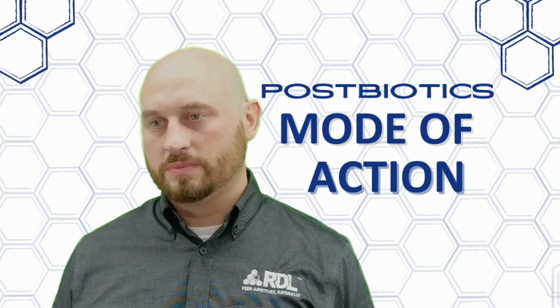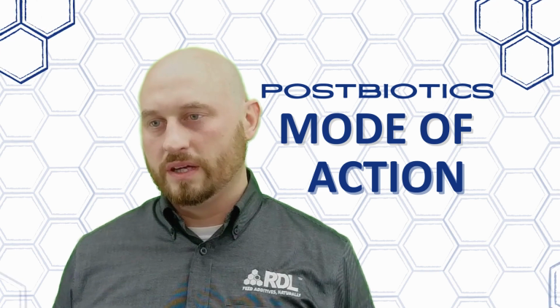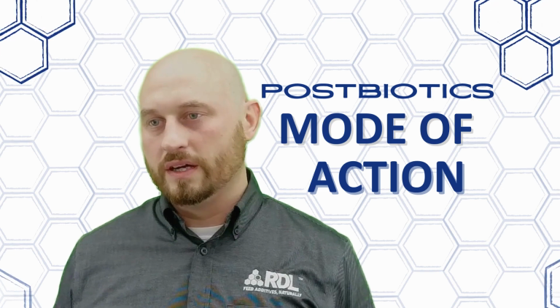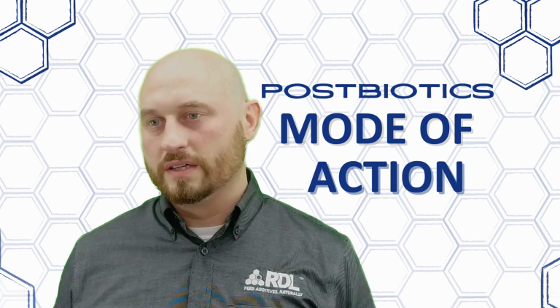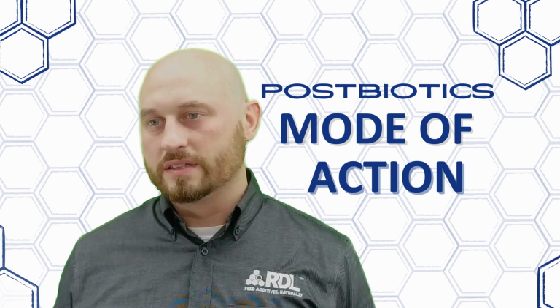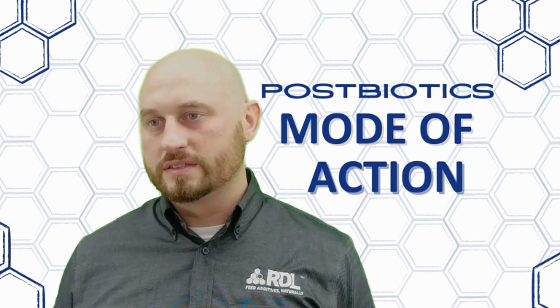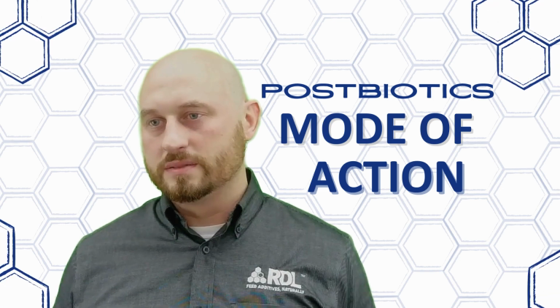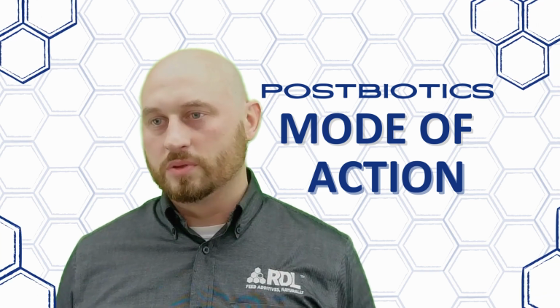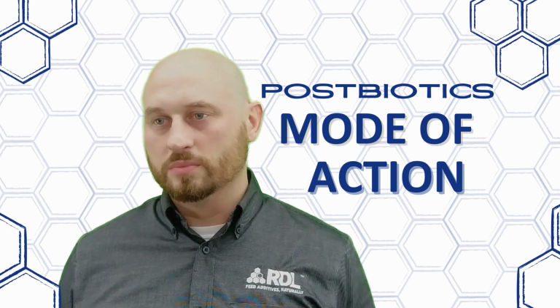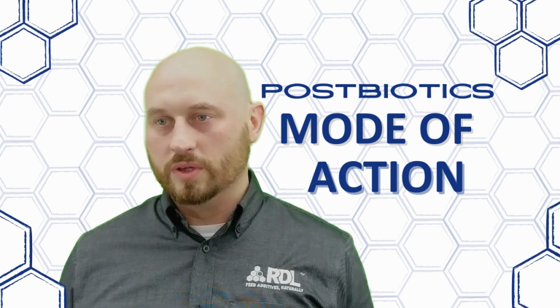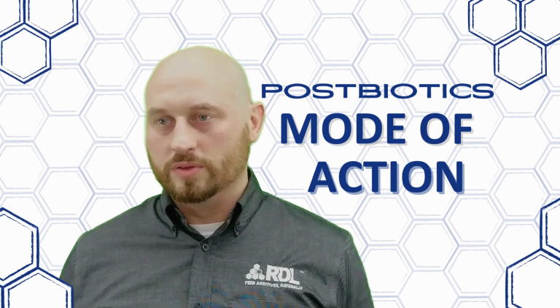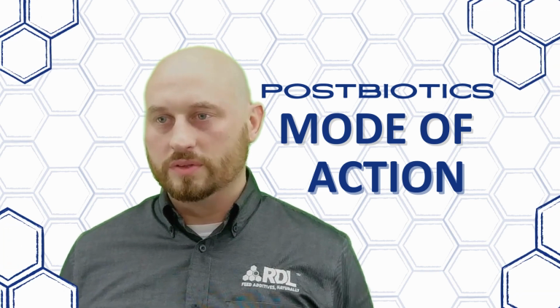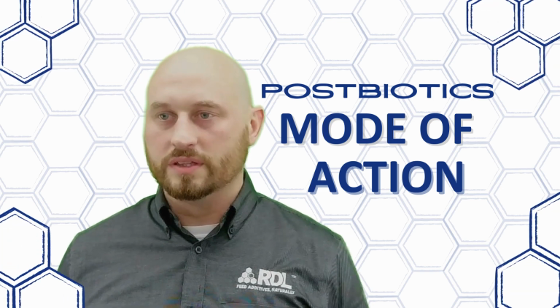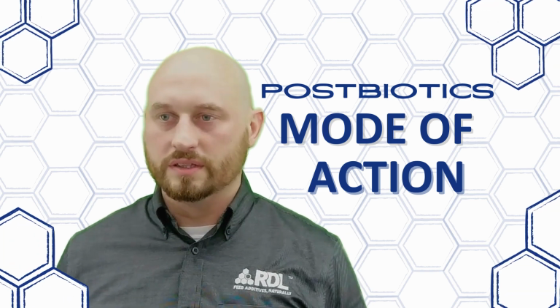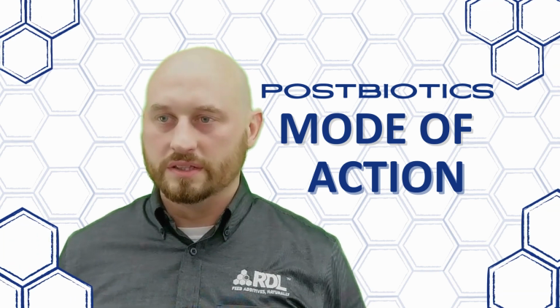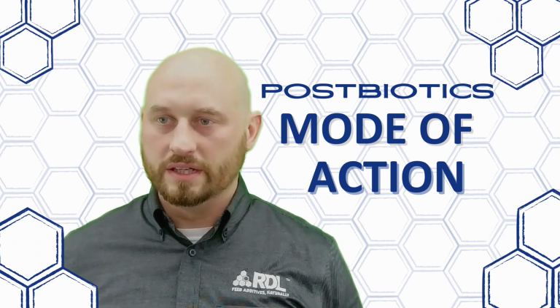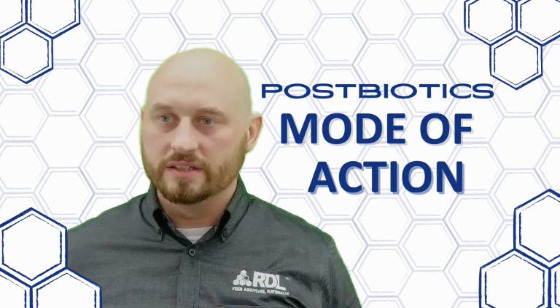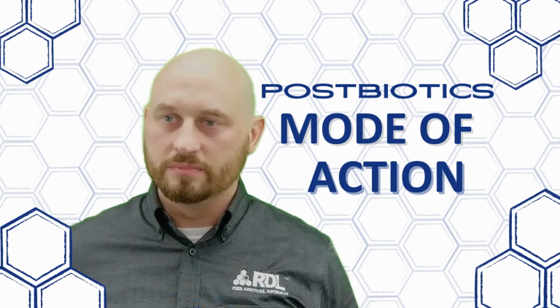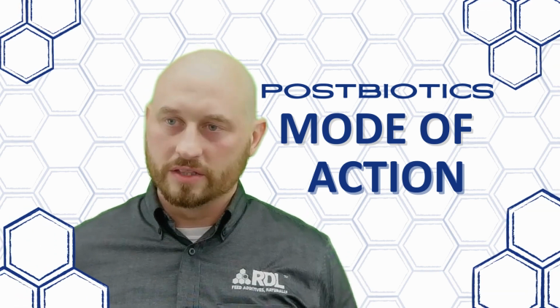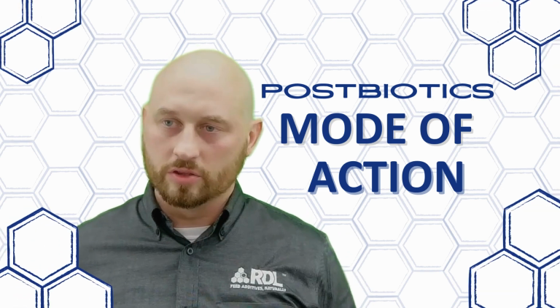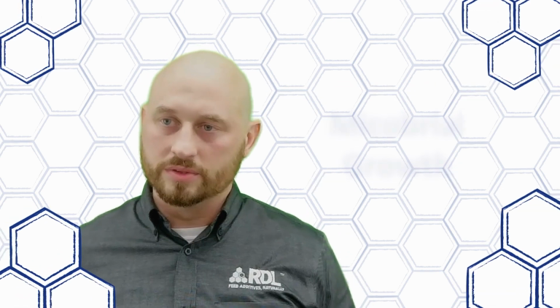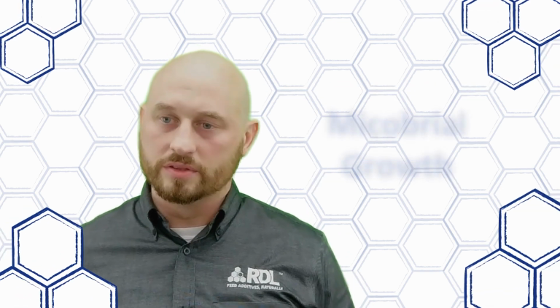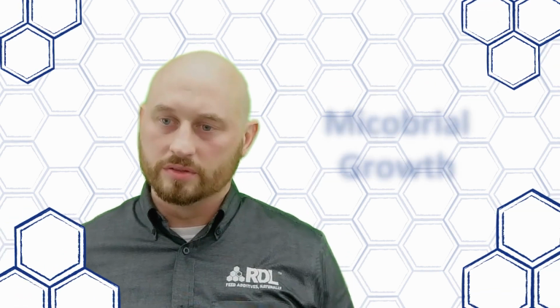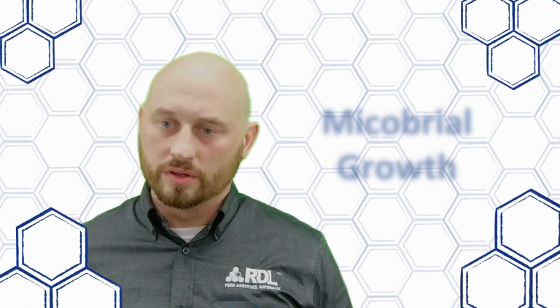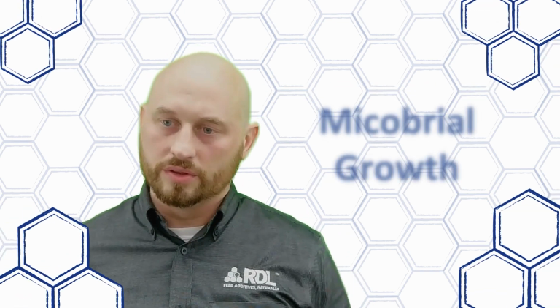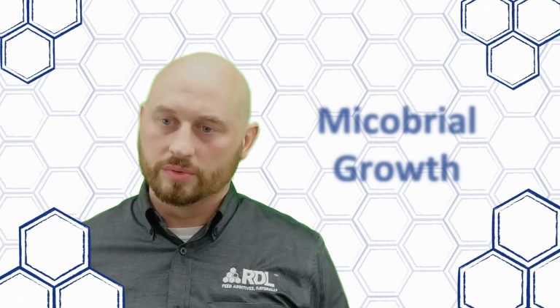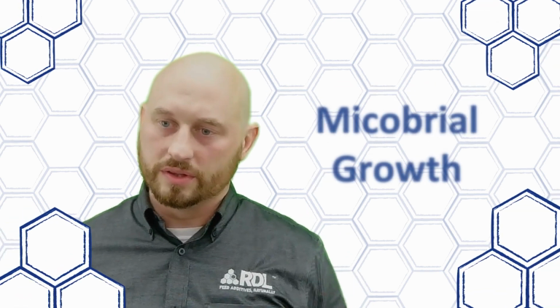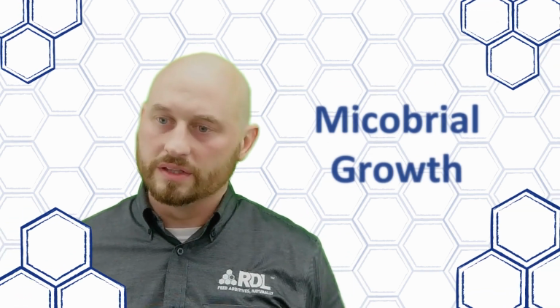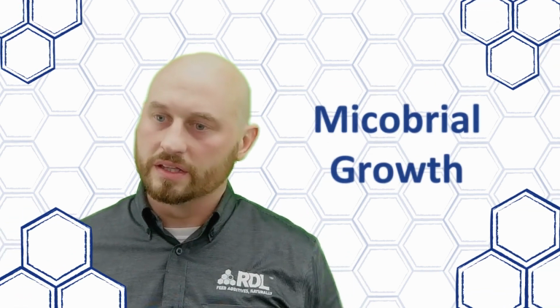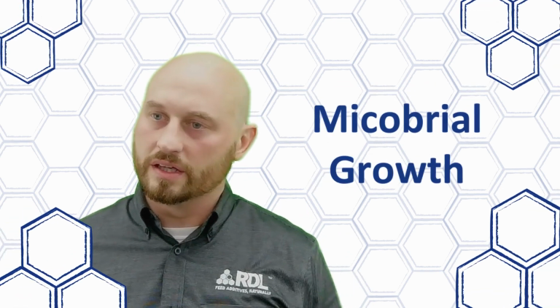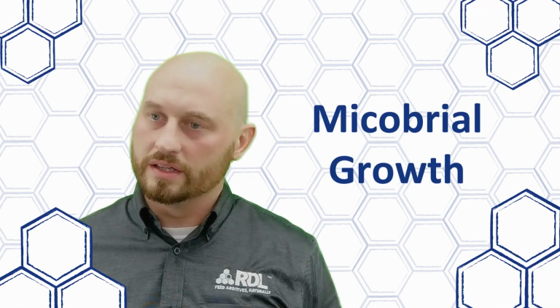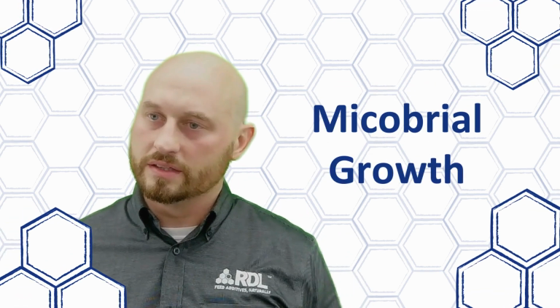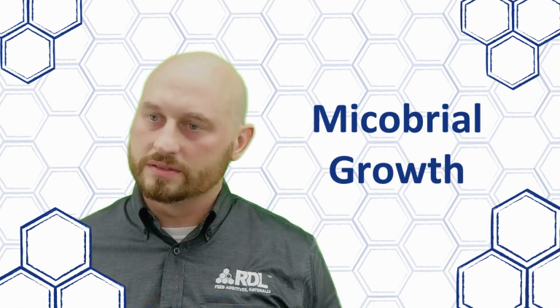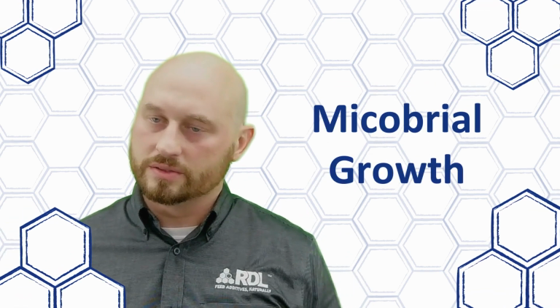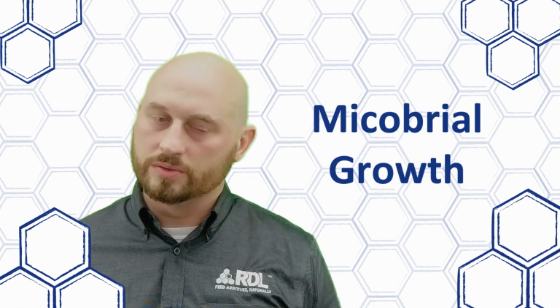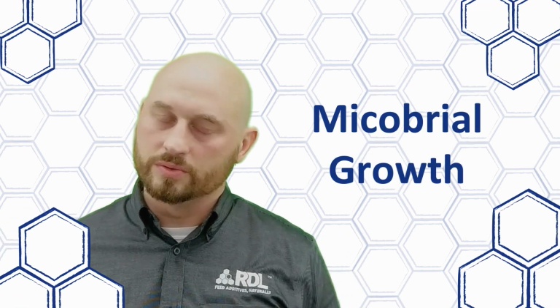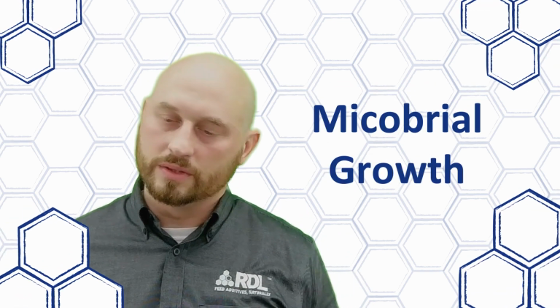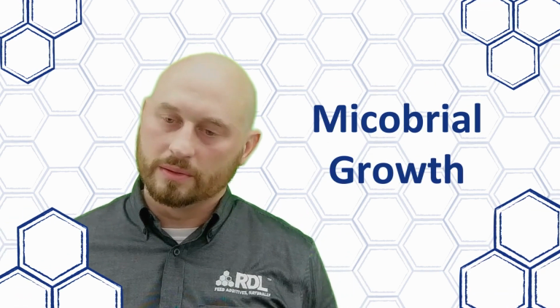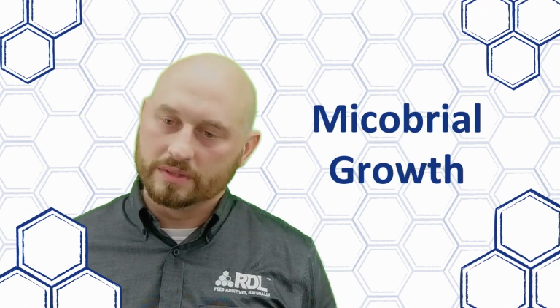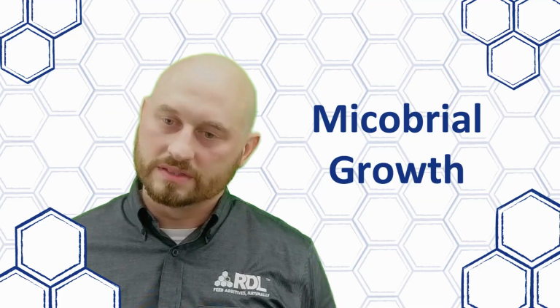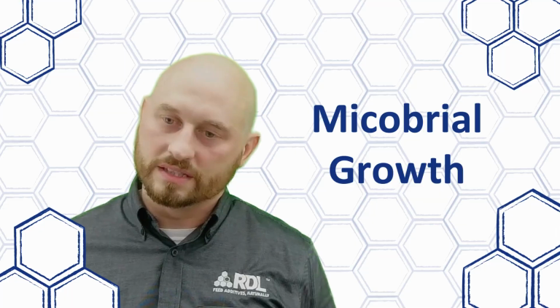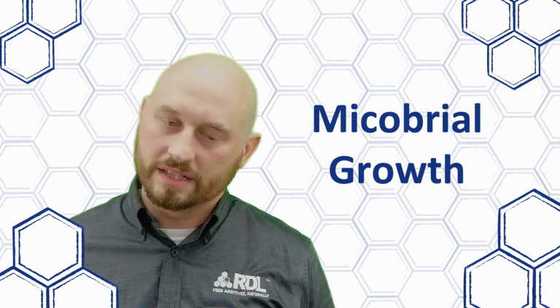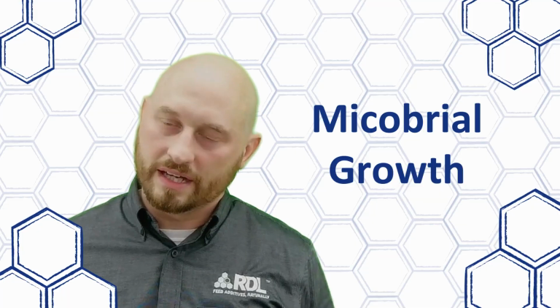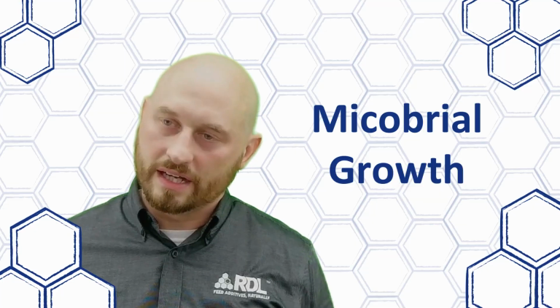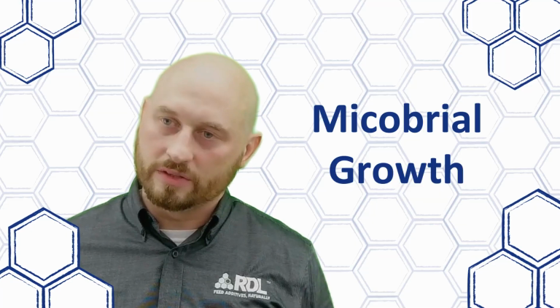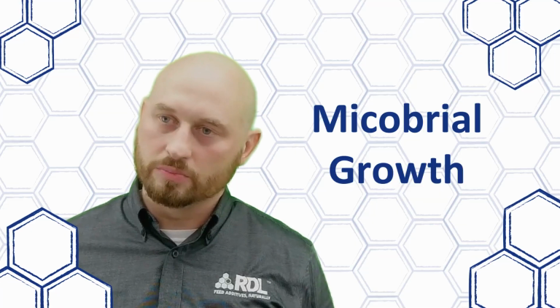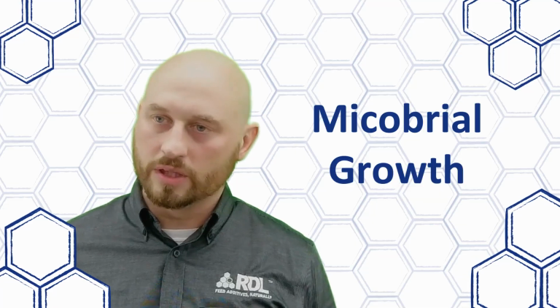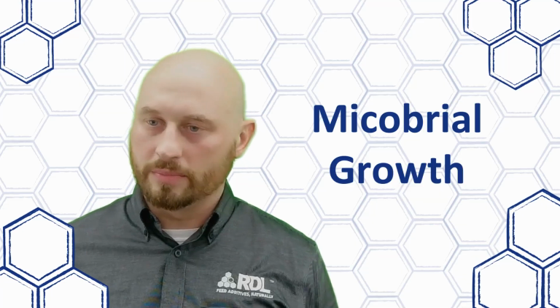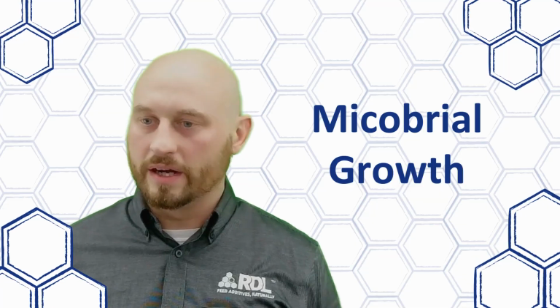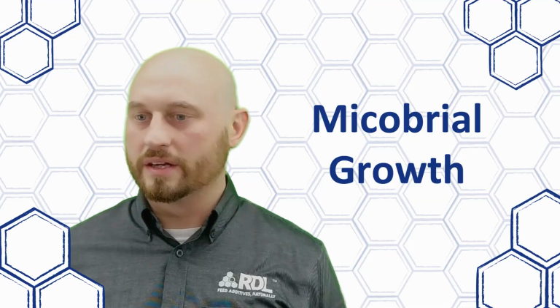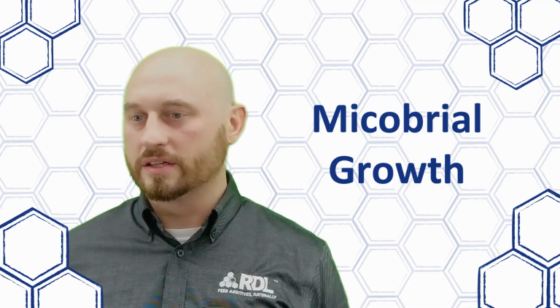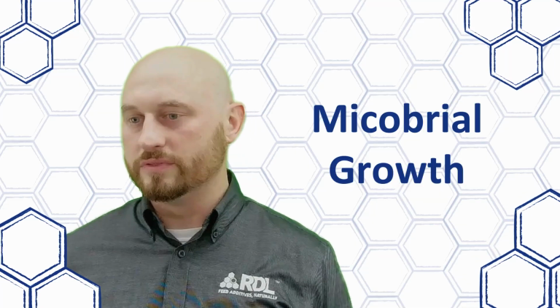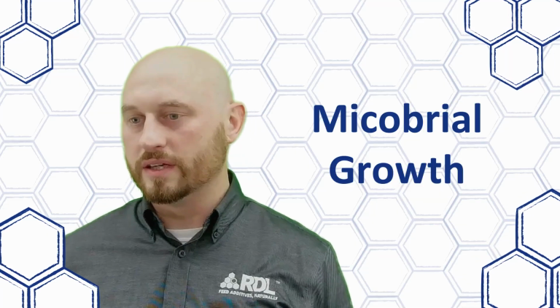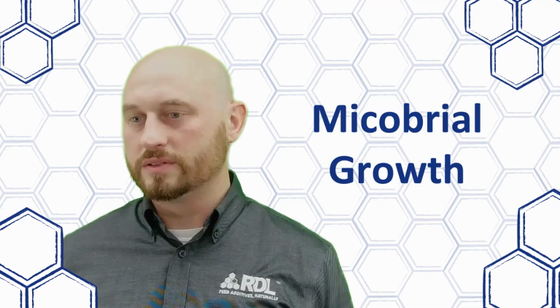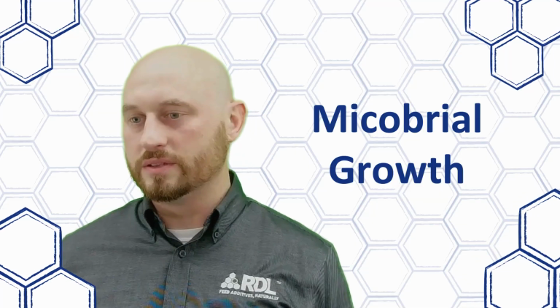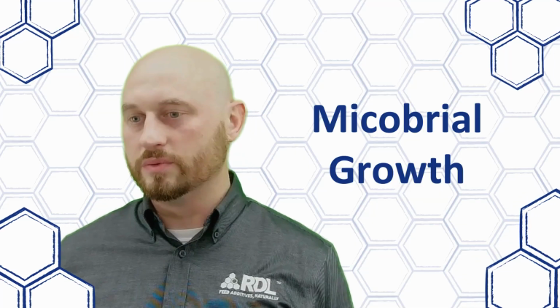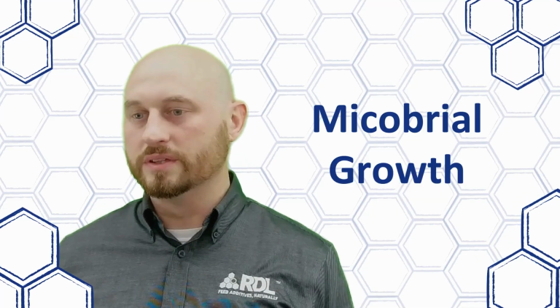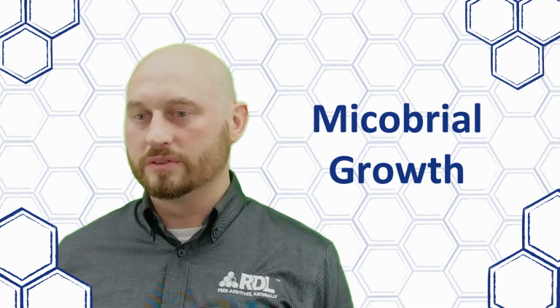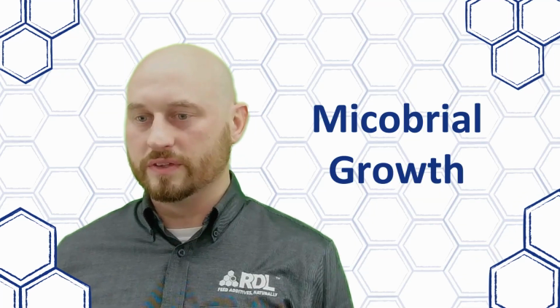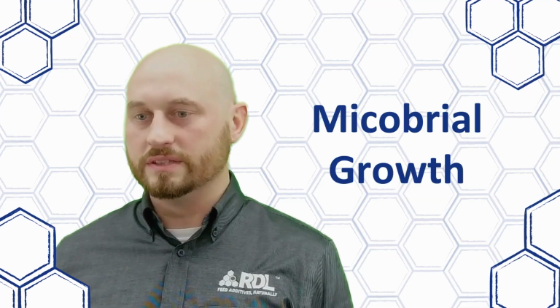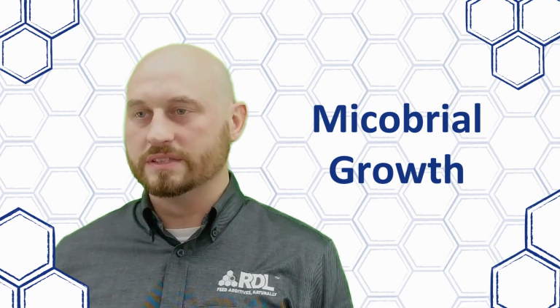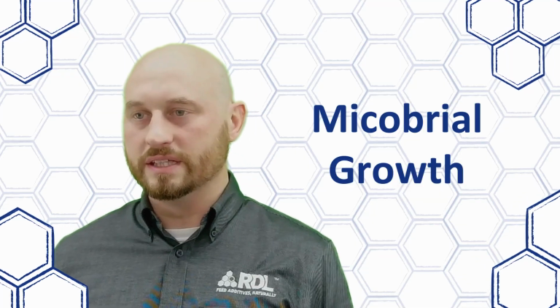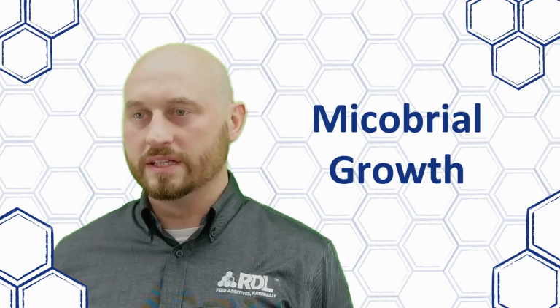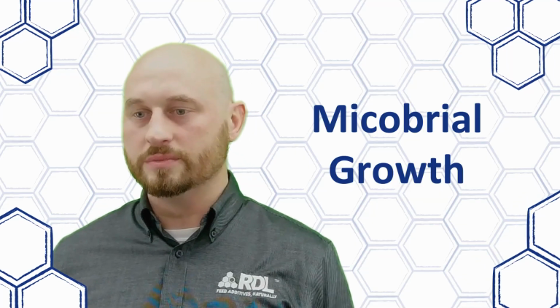Postbiotics promote the native microbial growth within the gut, which means they have a prebiotic effect when fed to the animal.